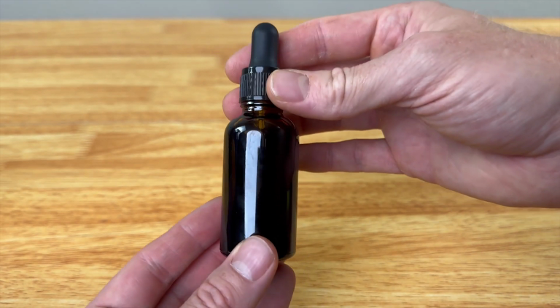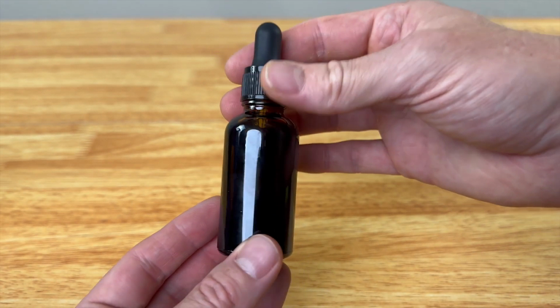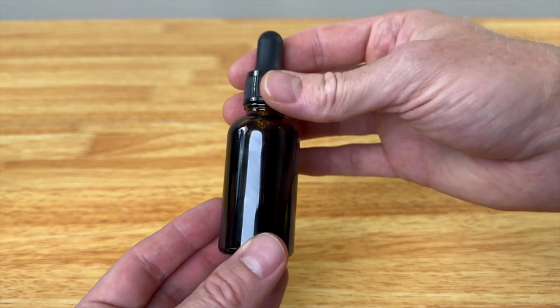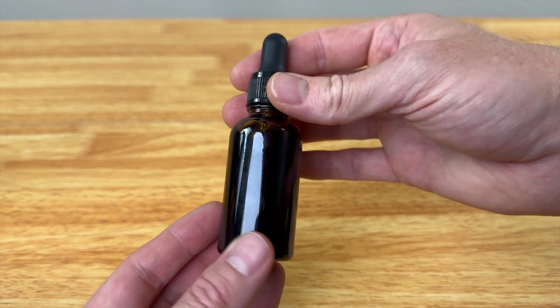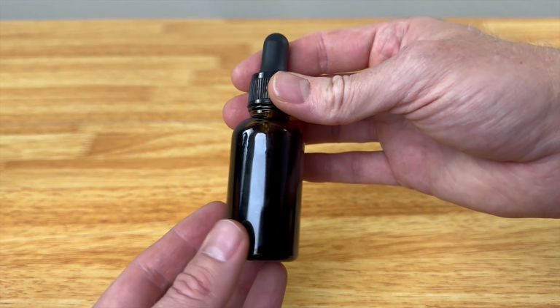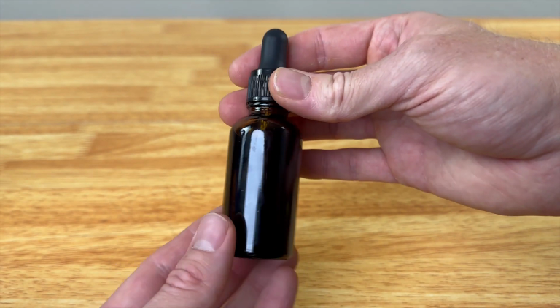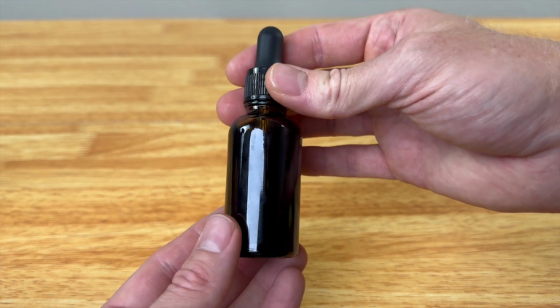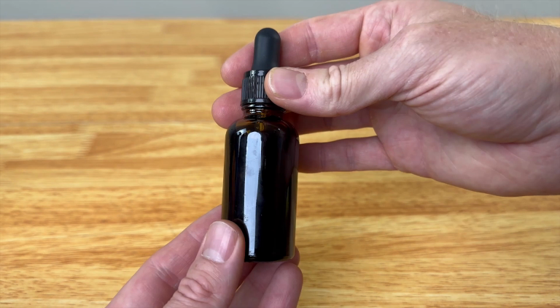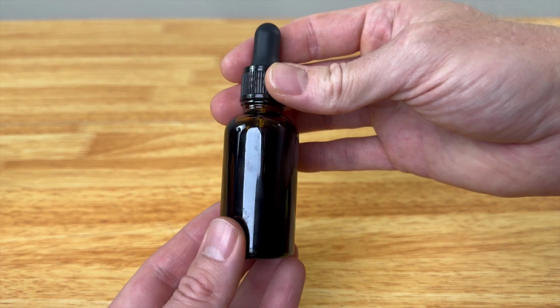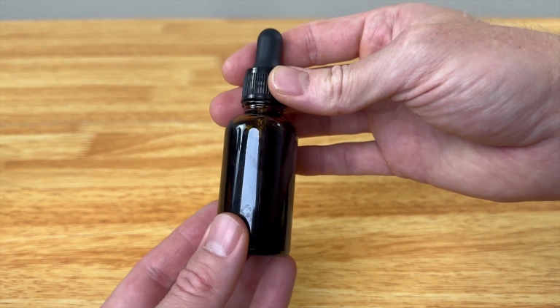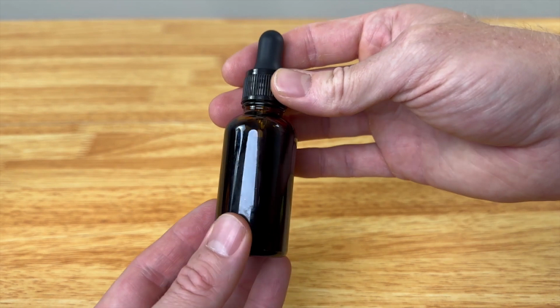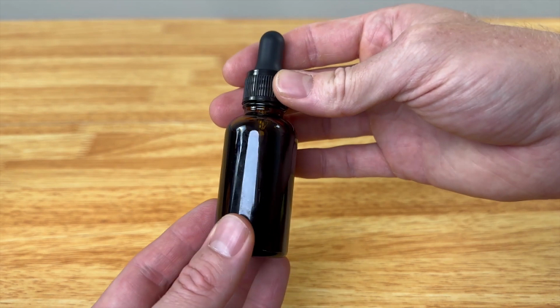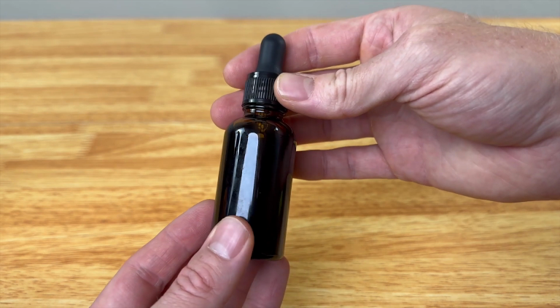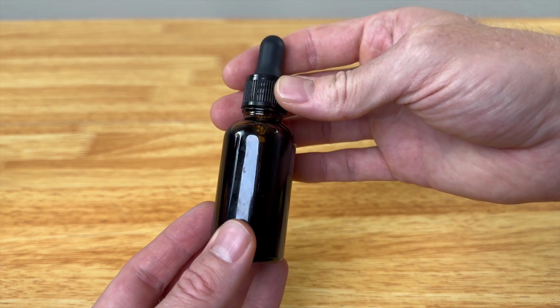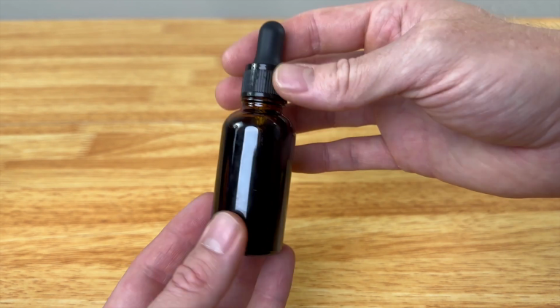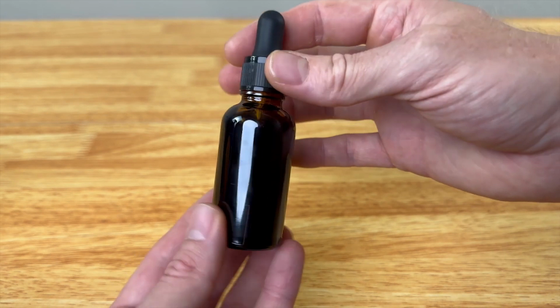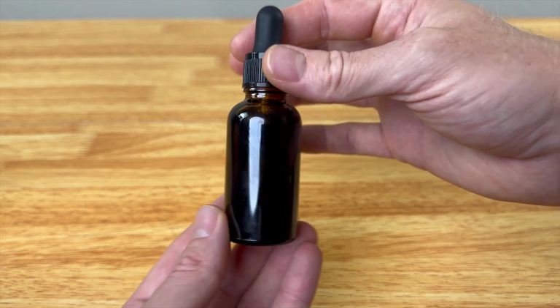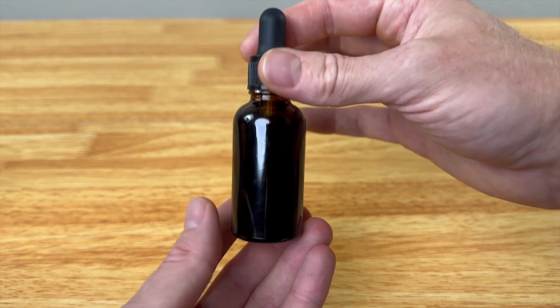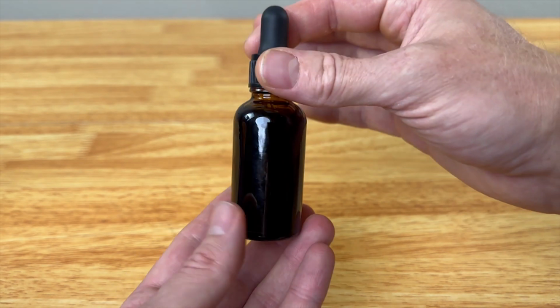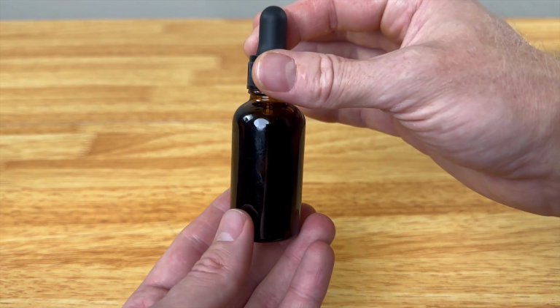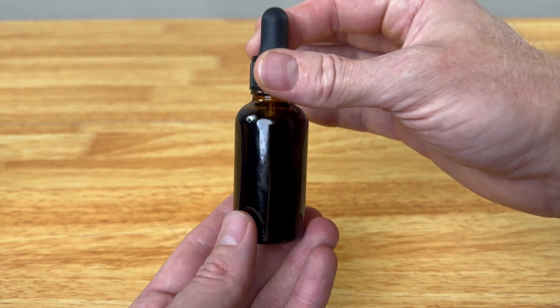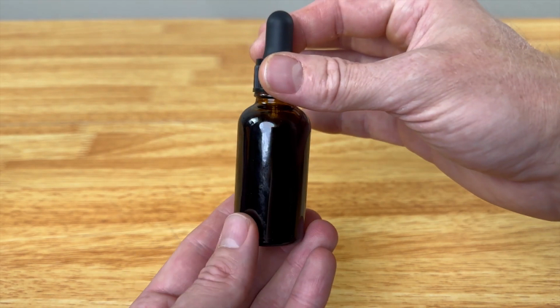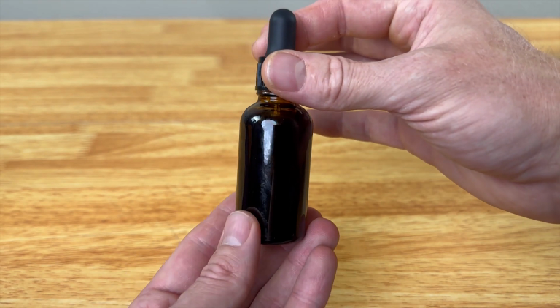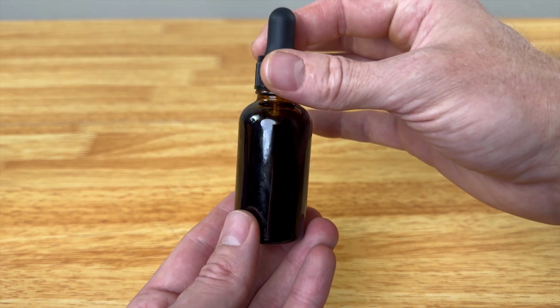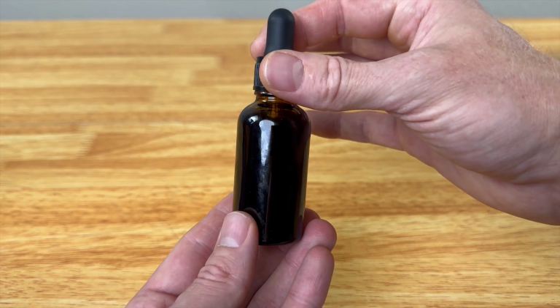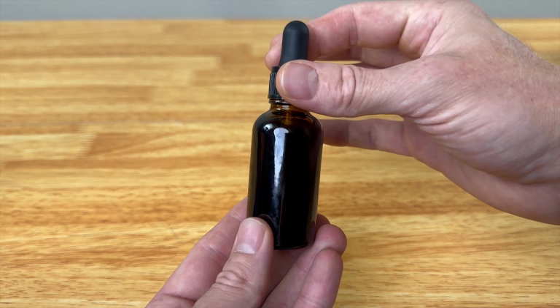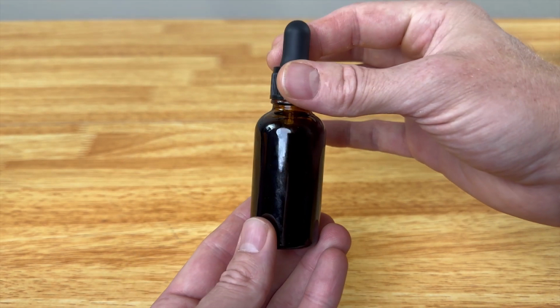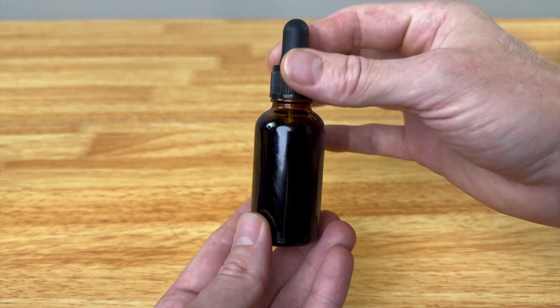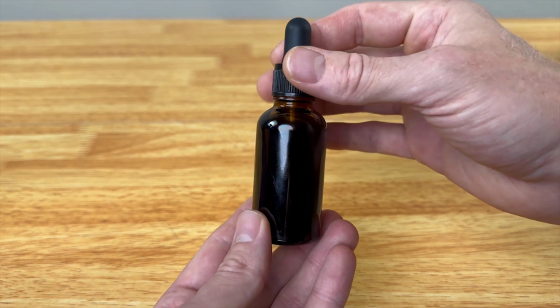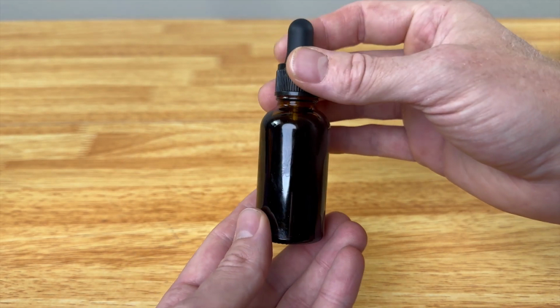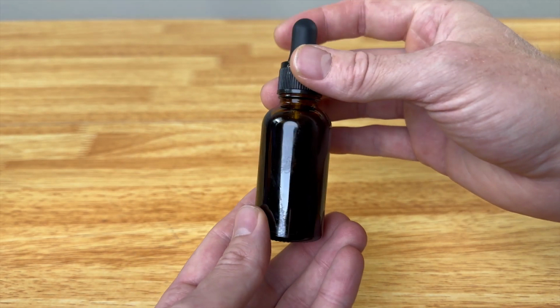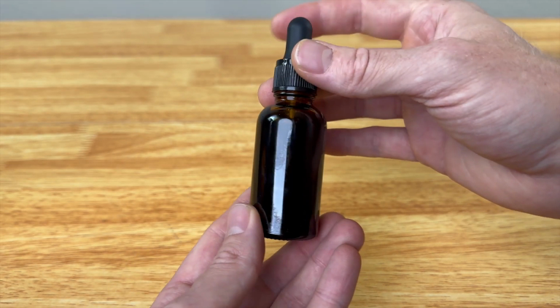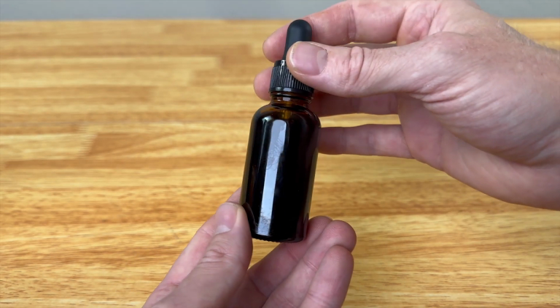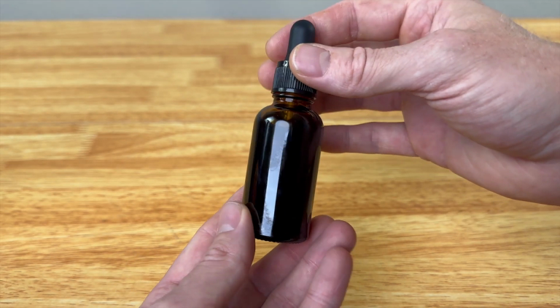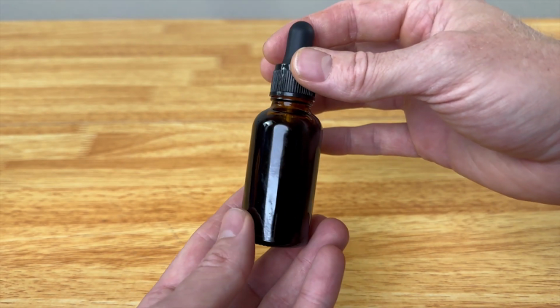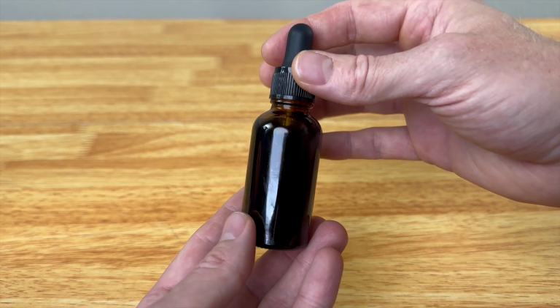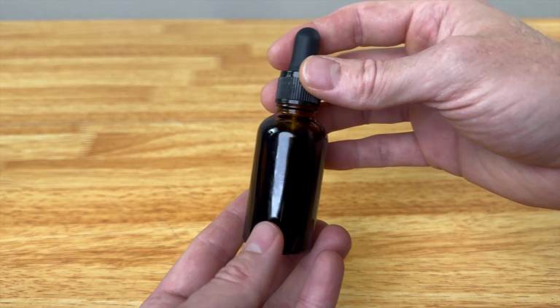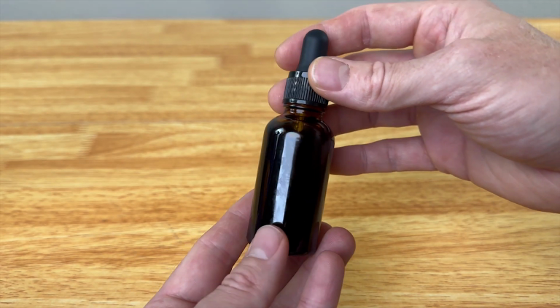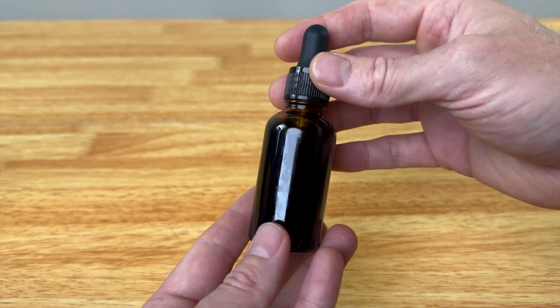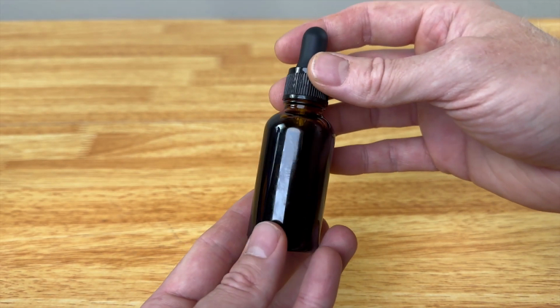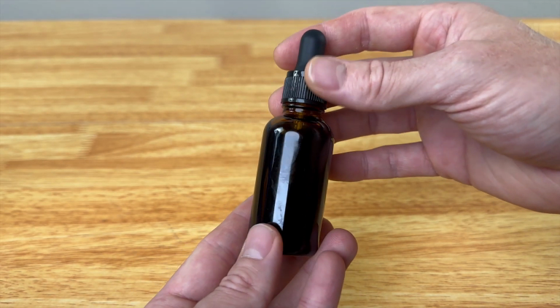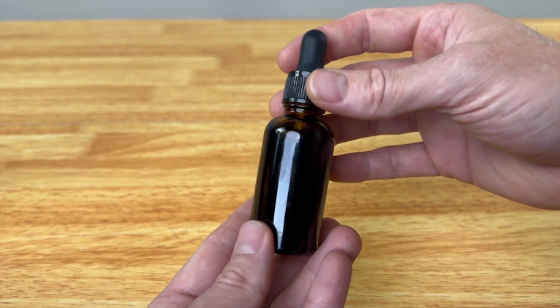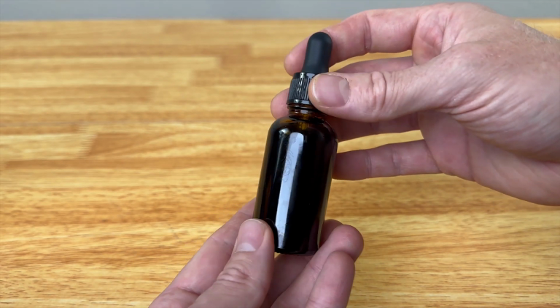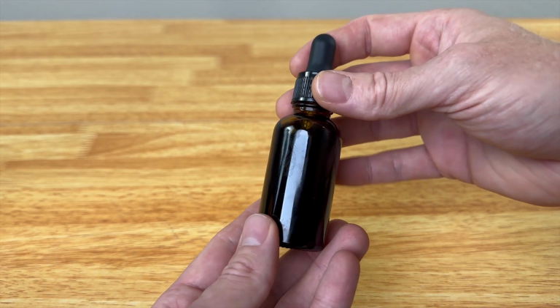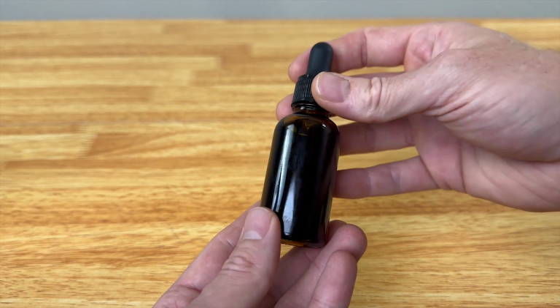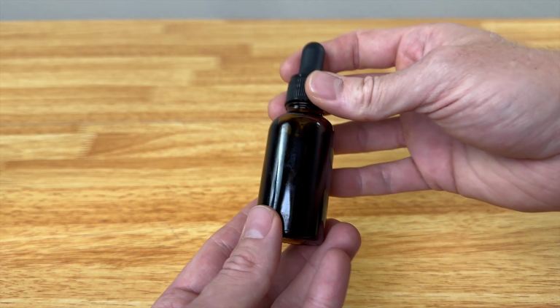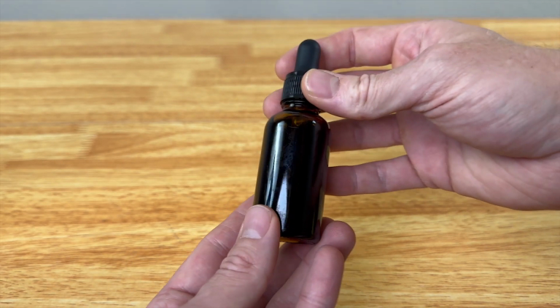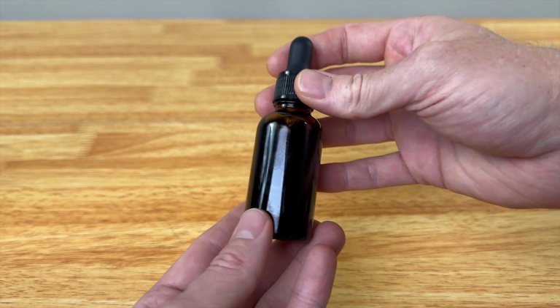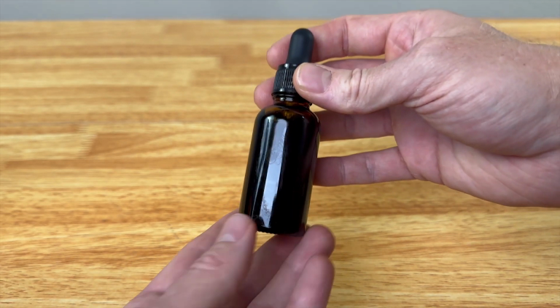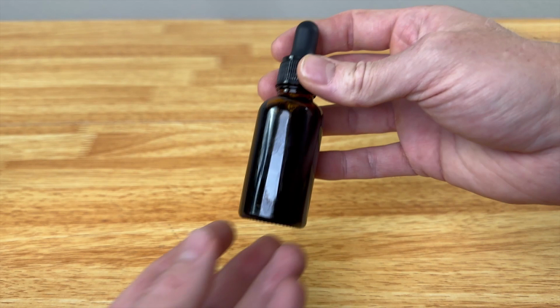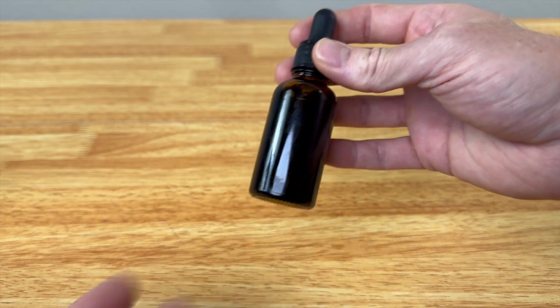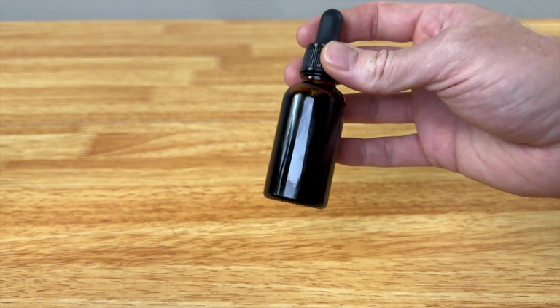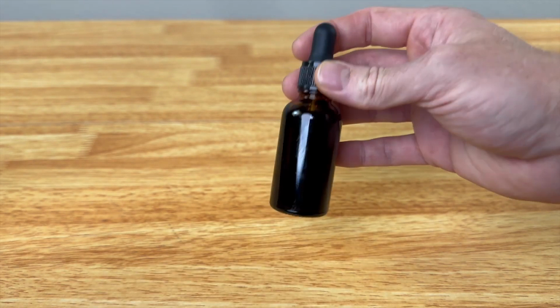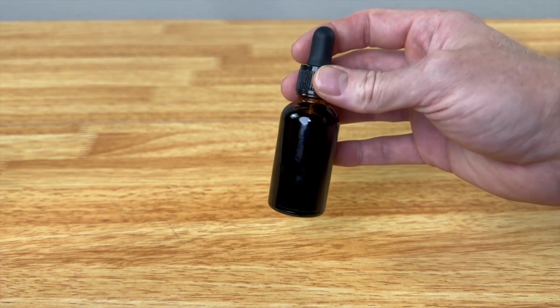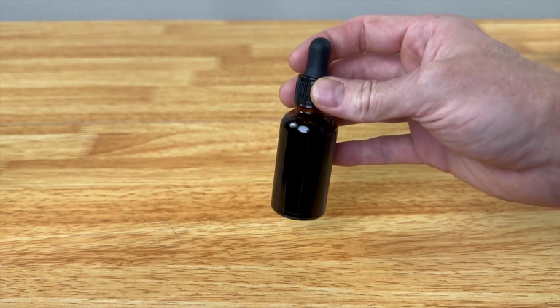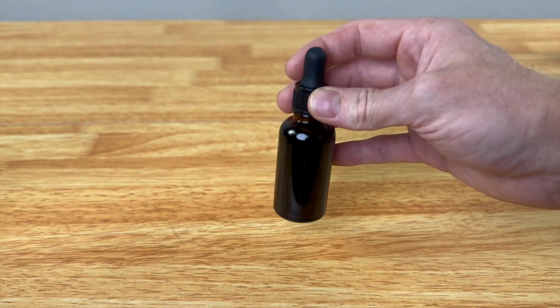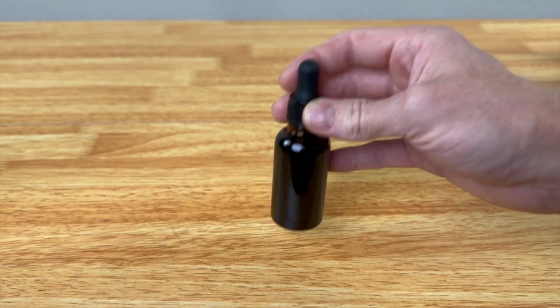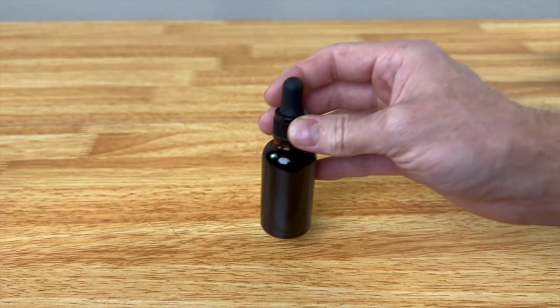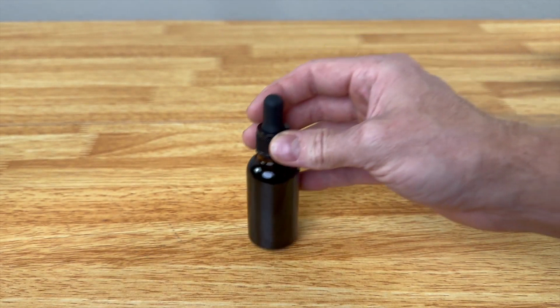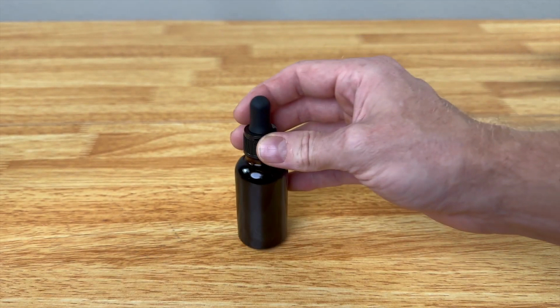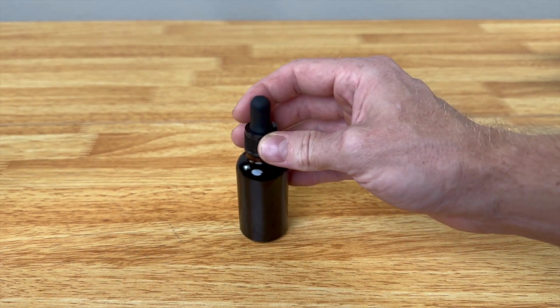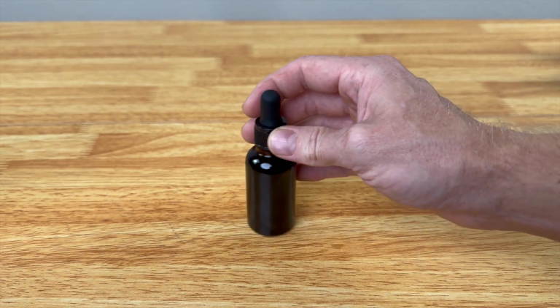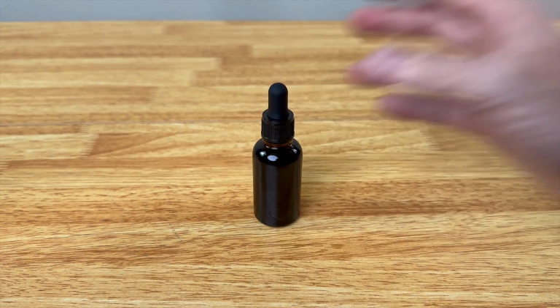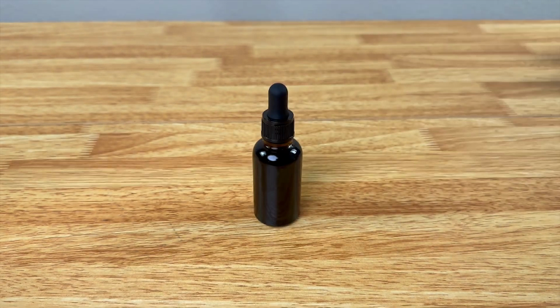I definitely would recommend this if you're looking for a good tincture dropper set. This is the one-ounce size, and it does come in two-ounce or one-ounce, so you can pick whatever size fits your needs.